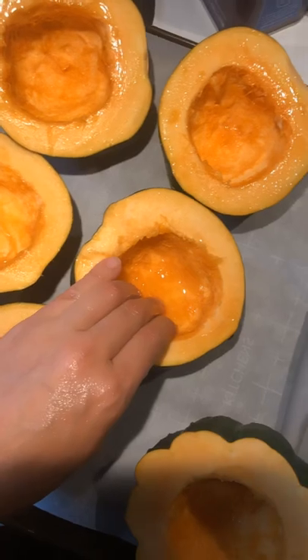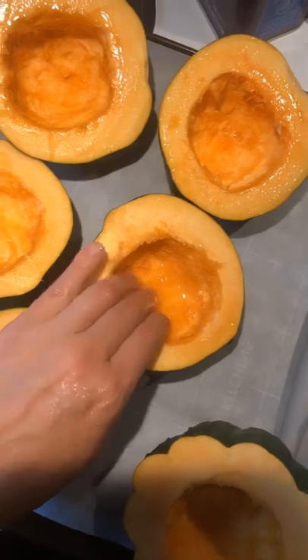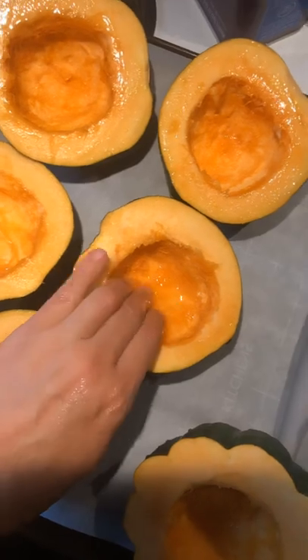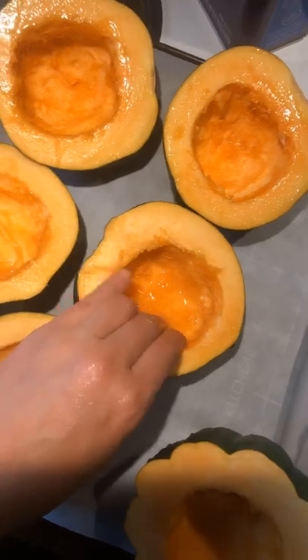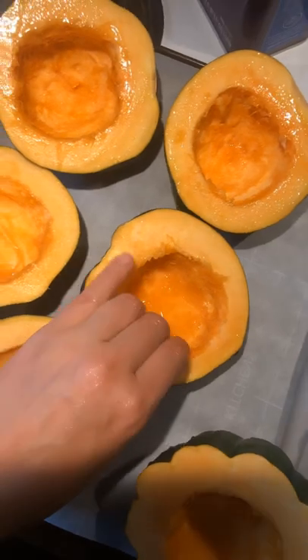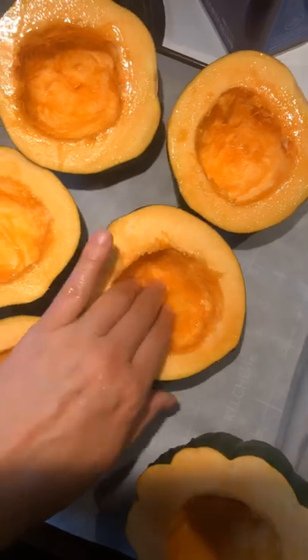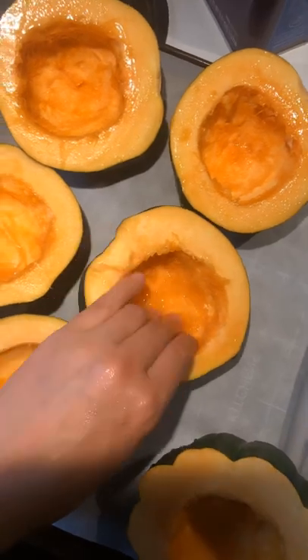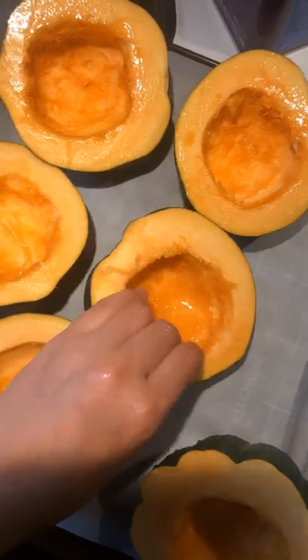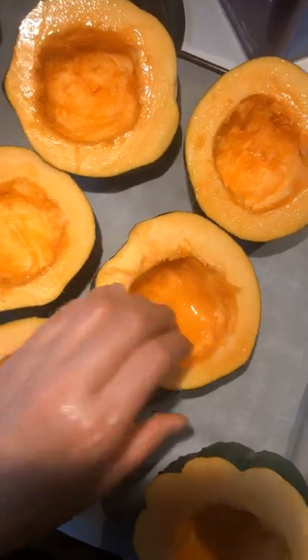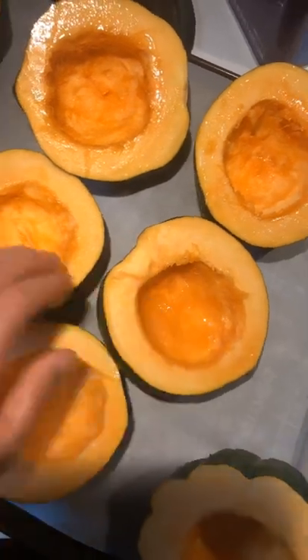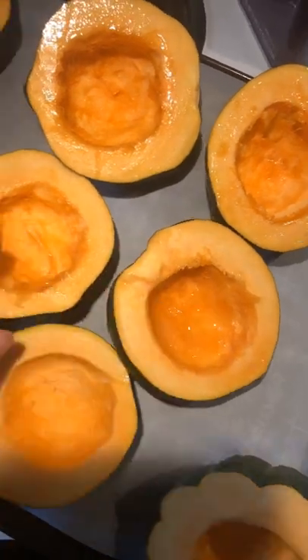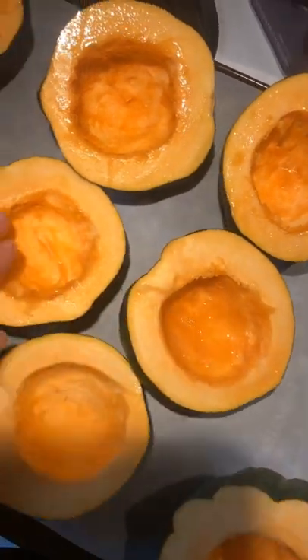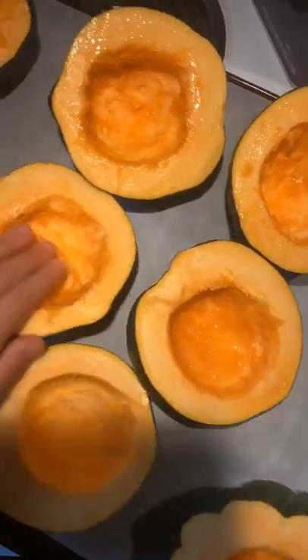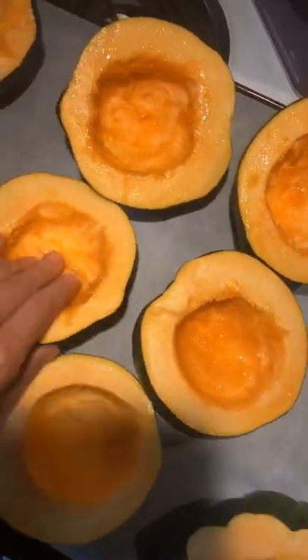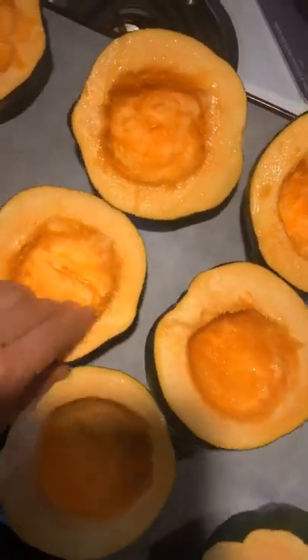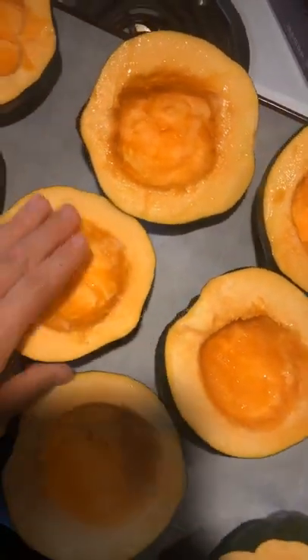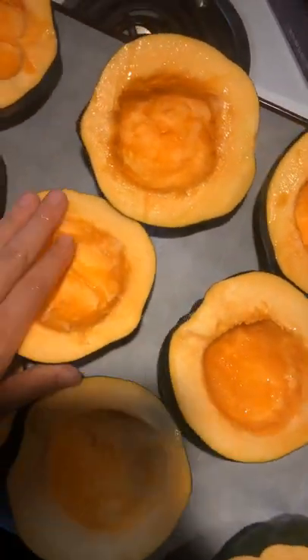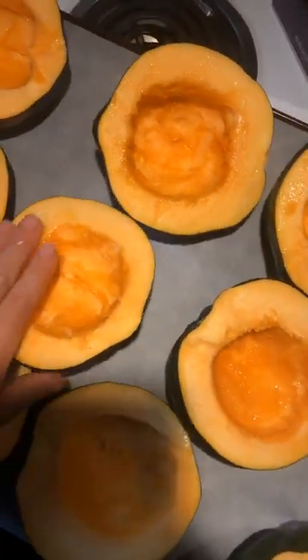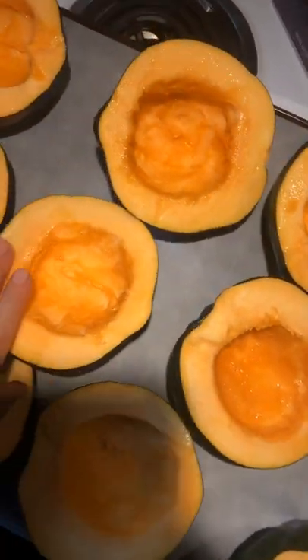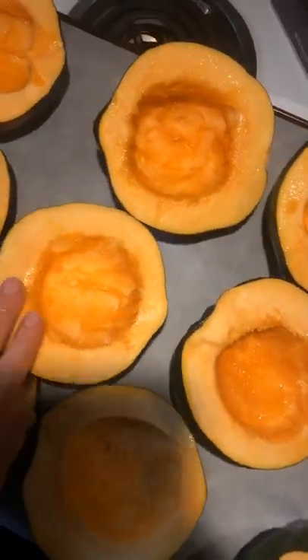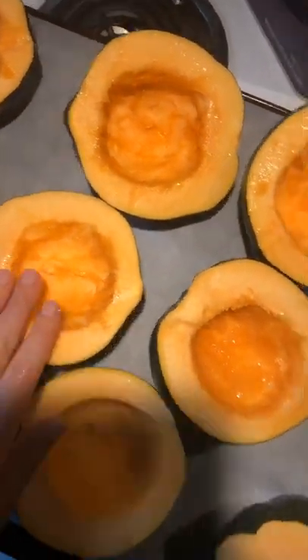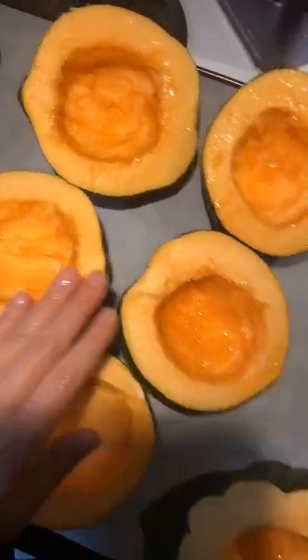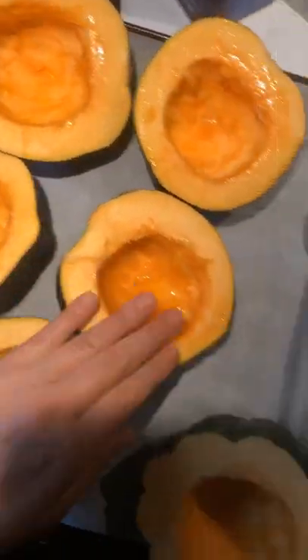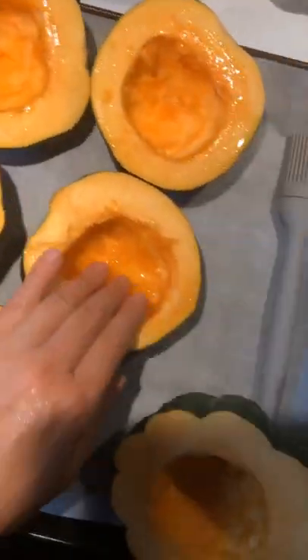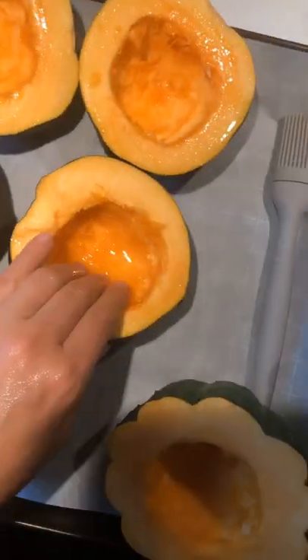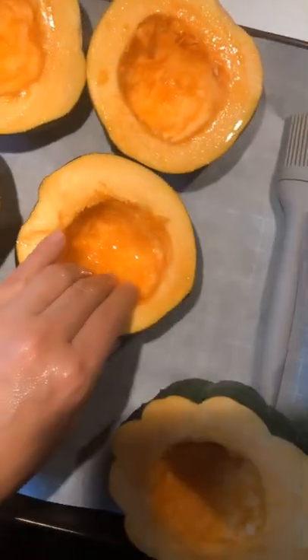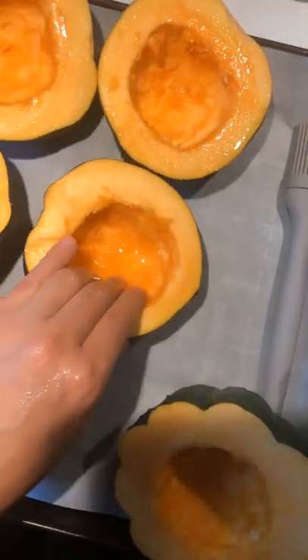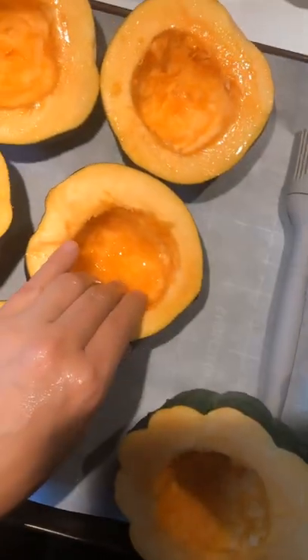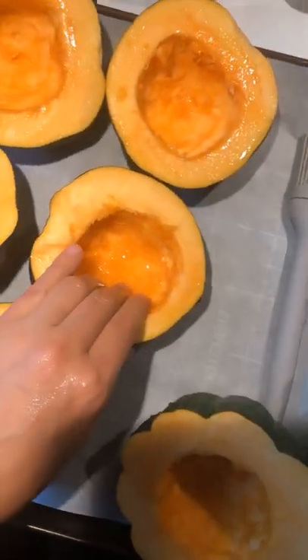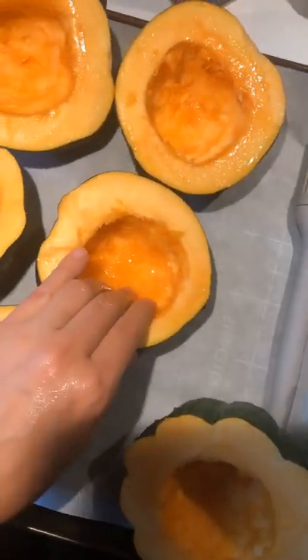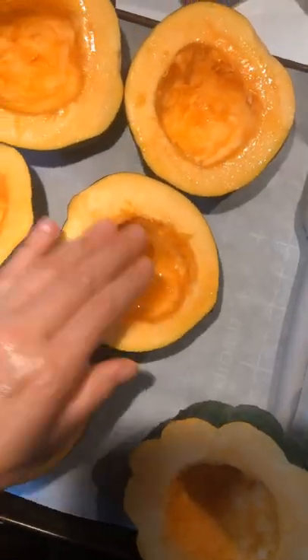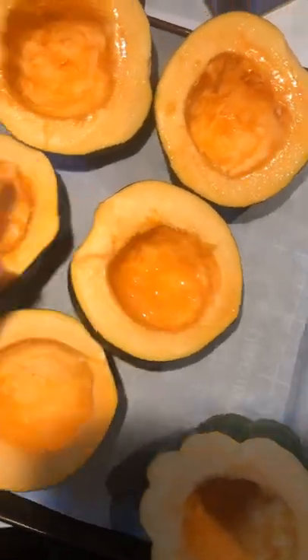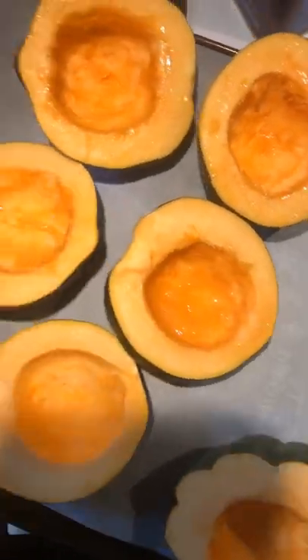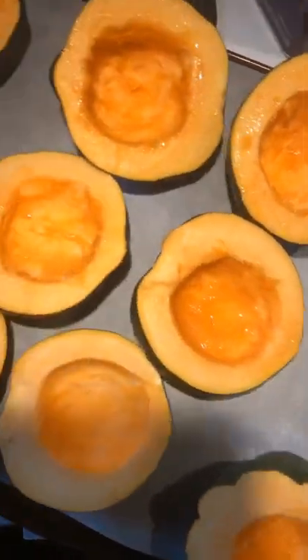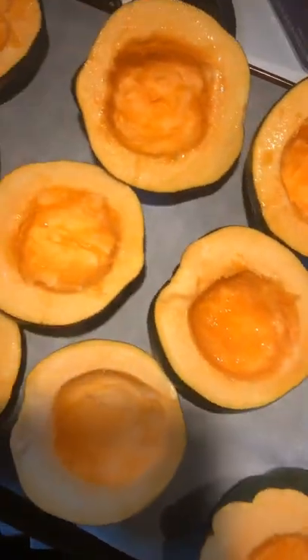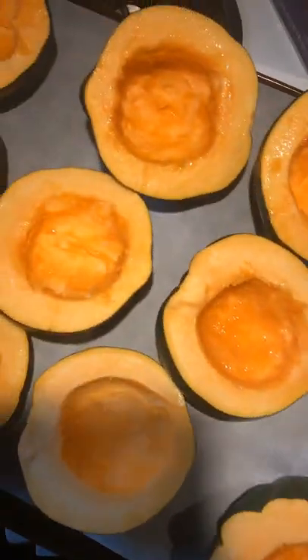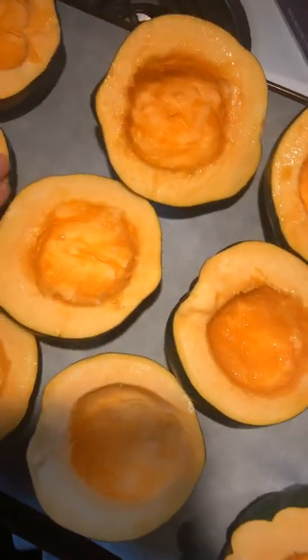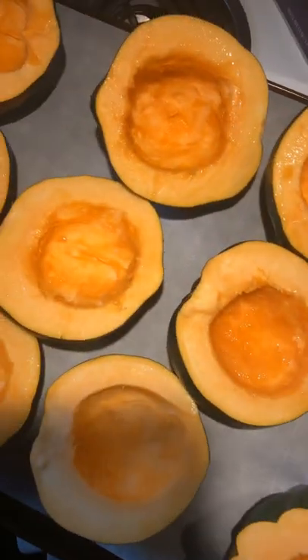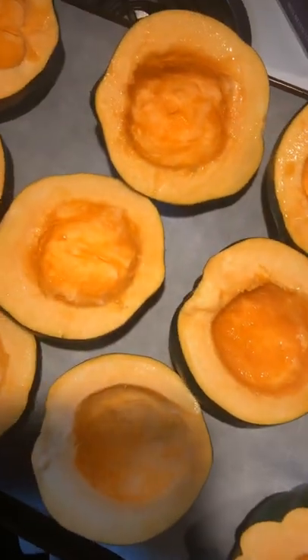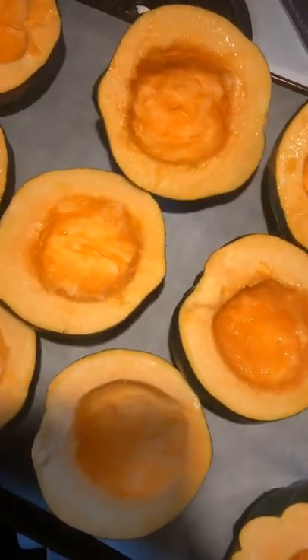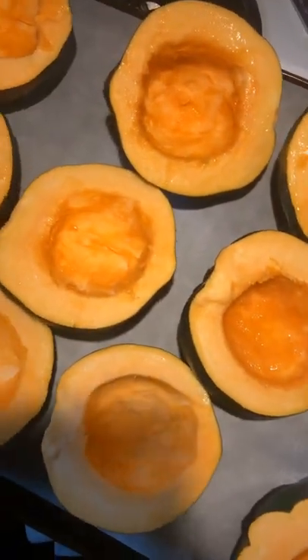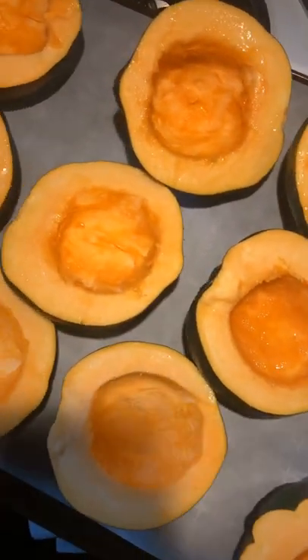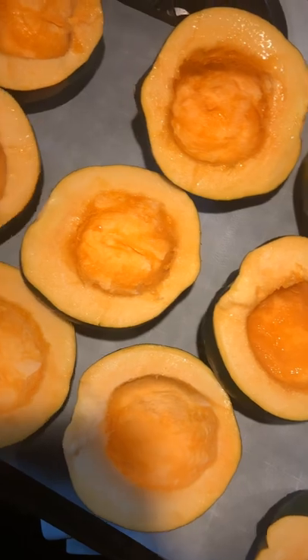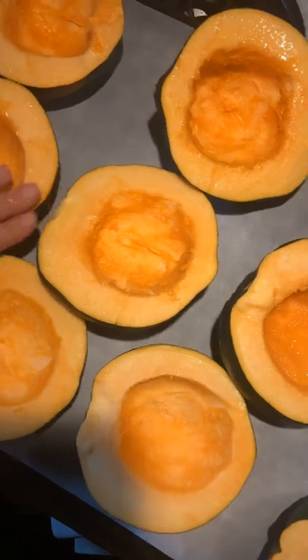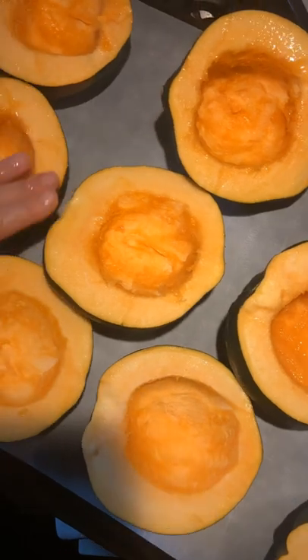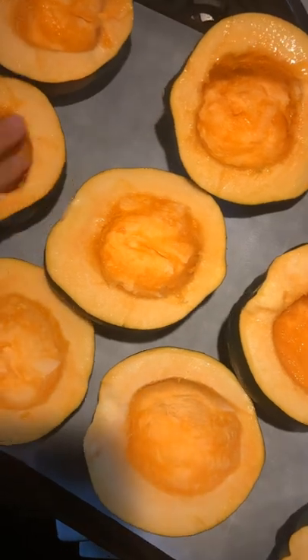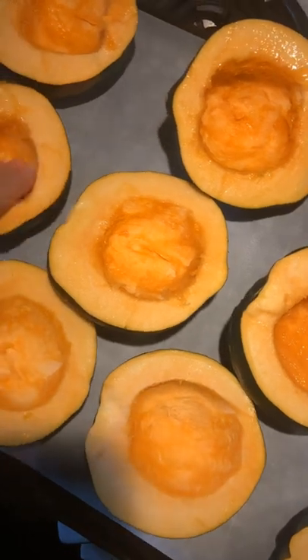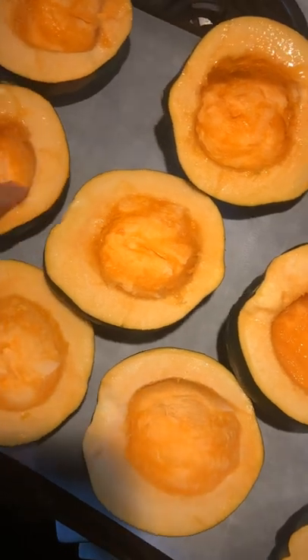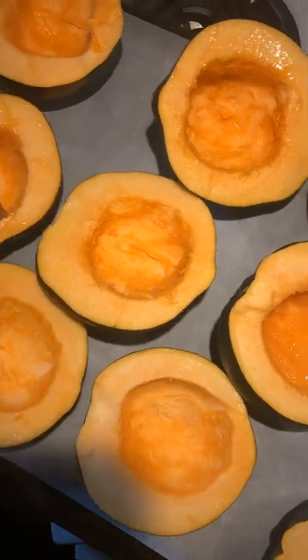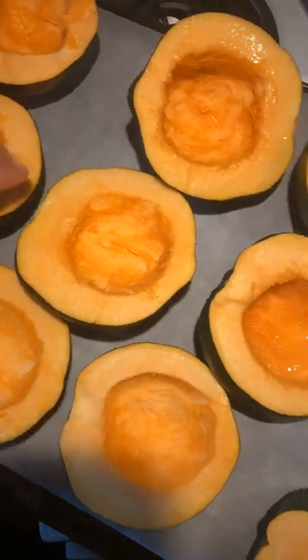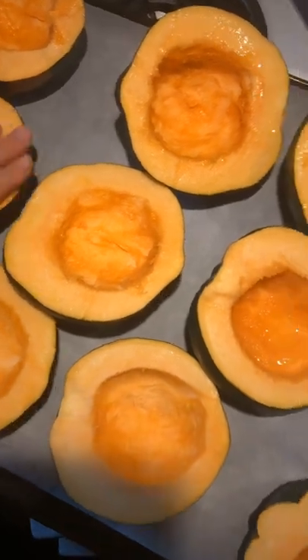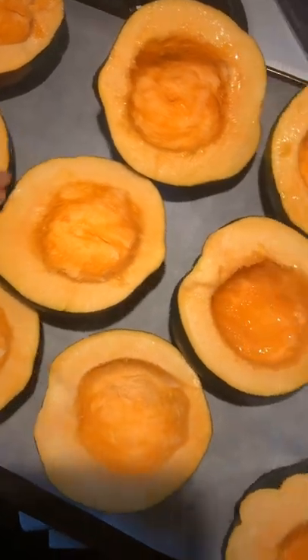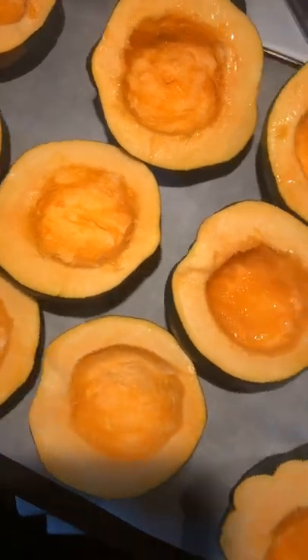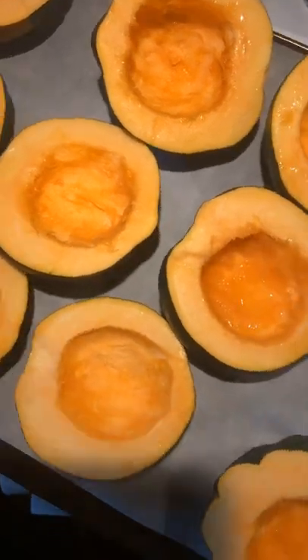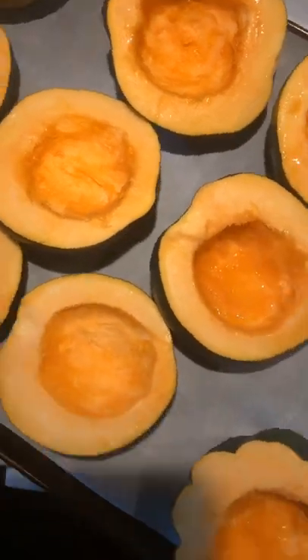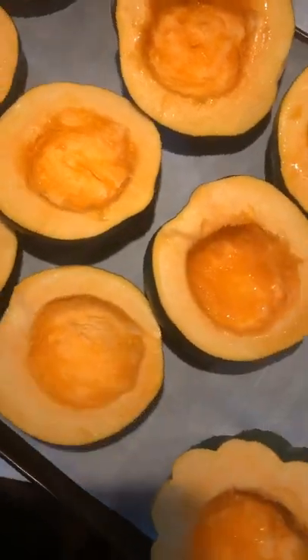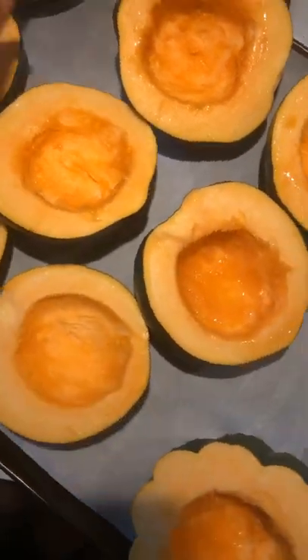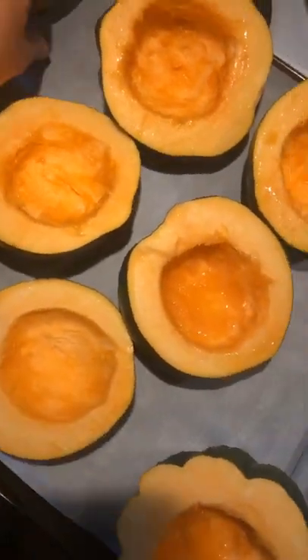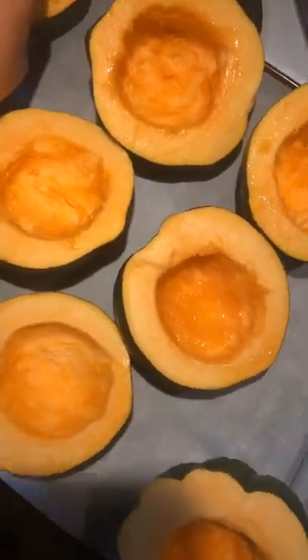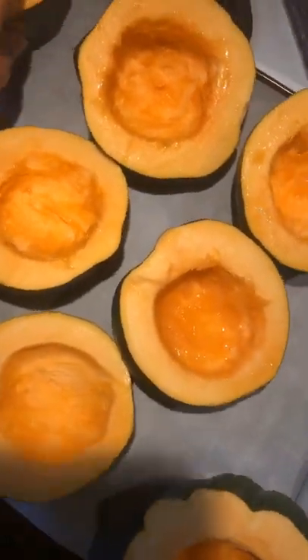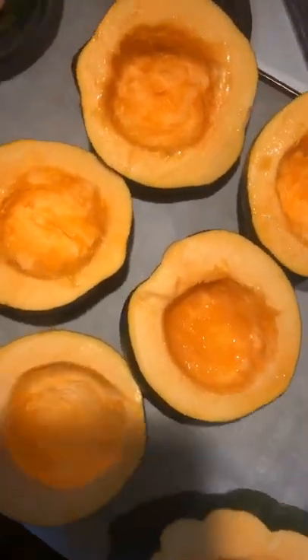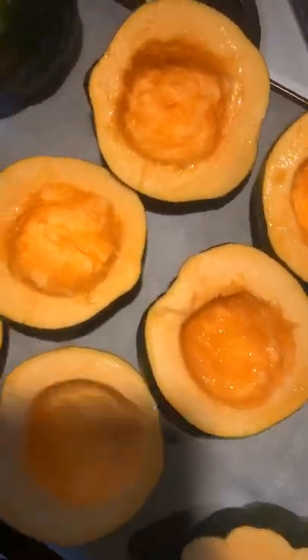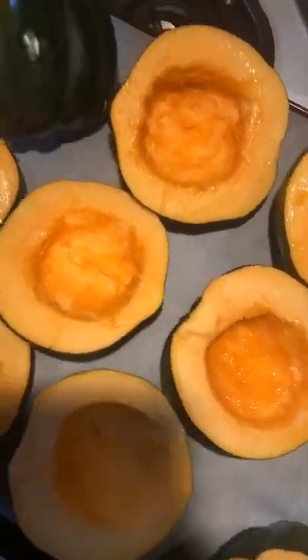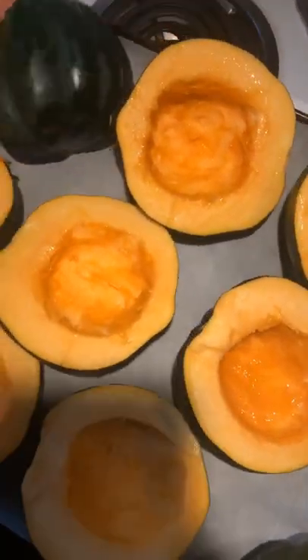Someone gave us some acorn squash. I just put some olive oil in here and I'm putting it over the surface of it. I will turn these over.